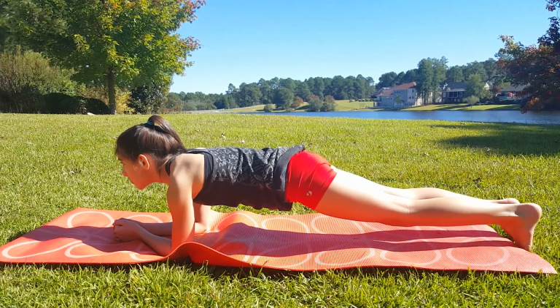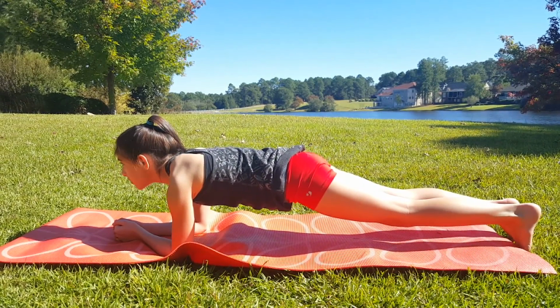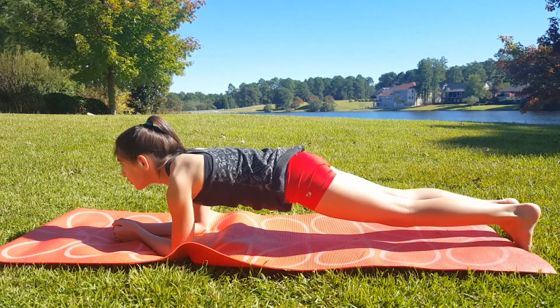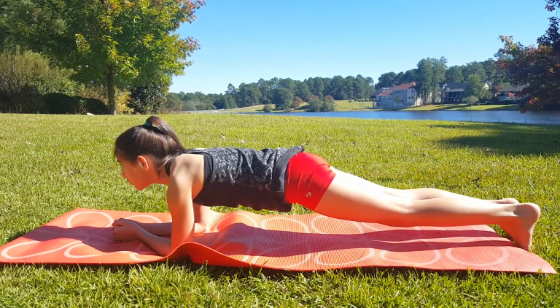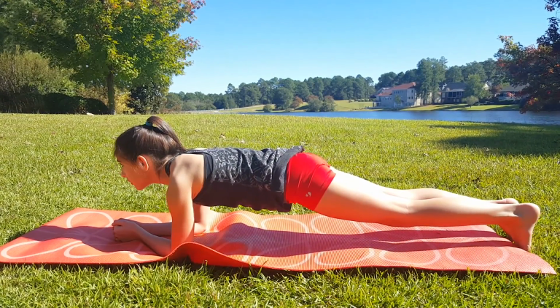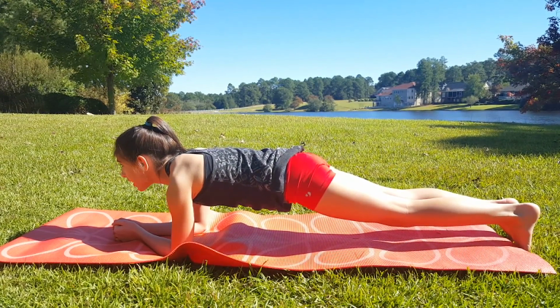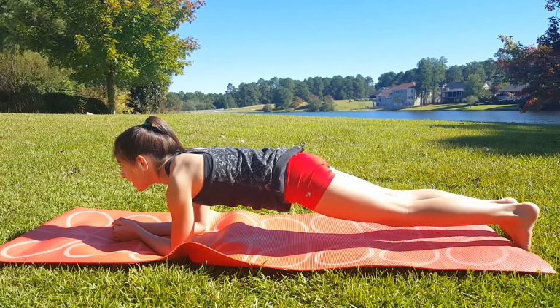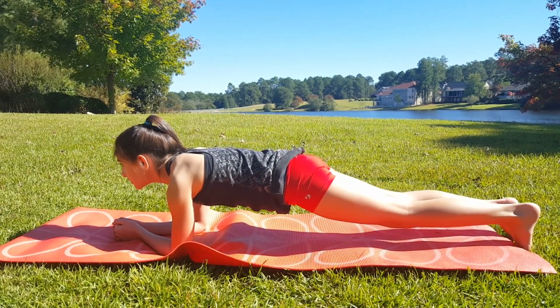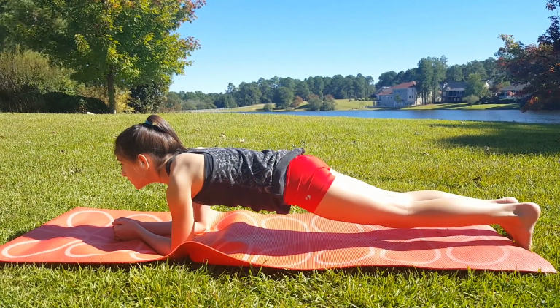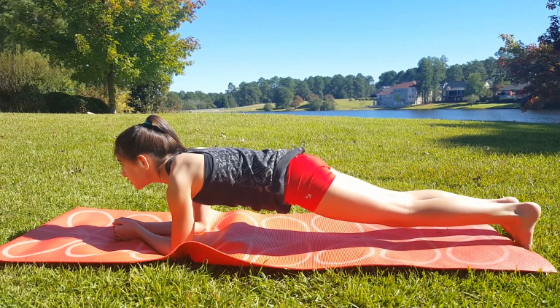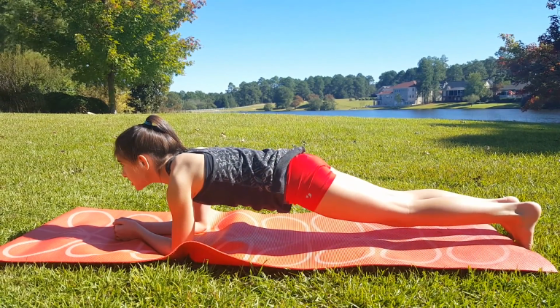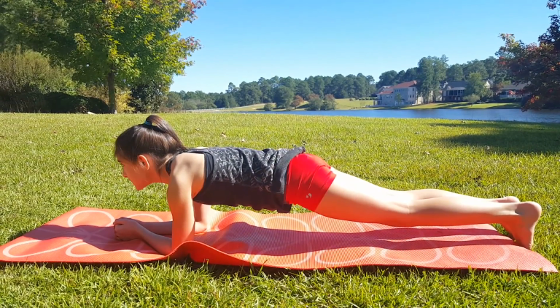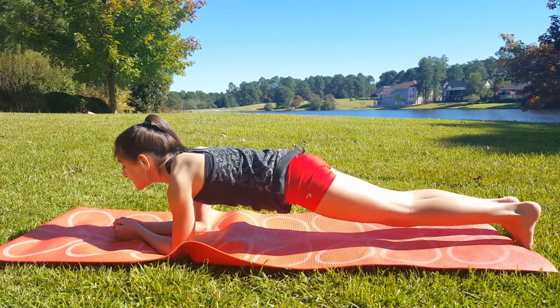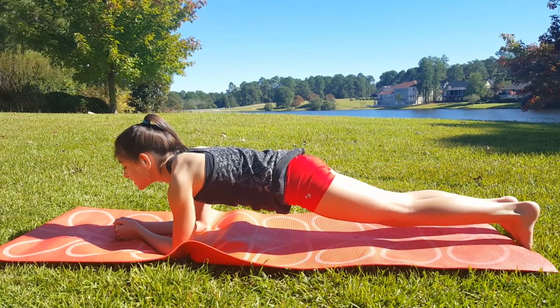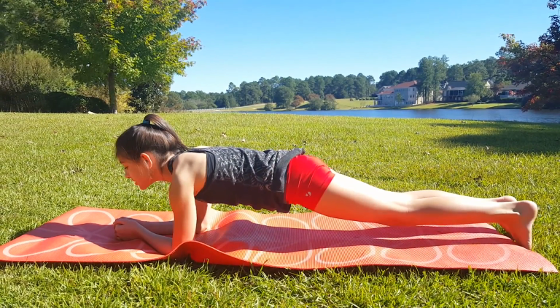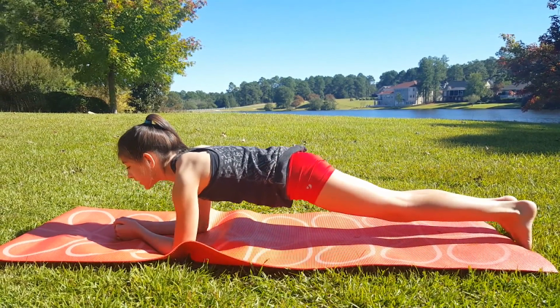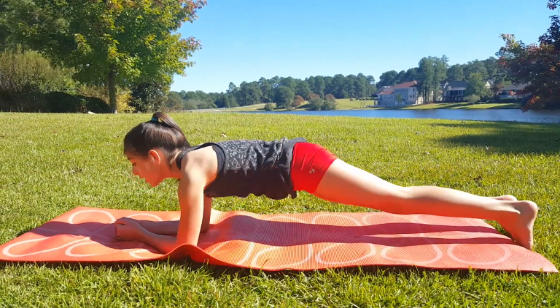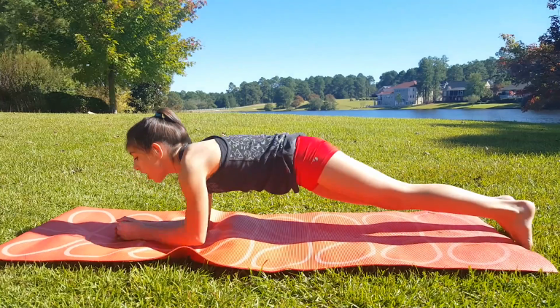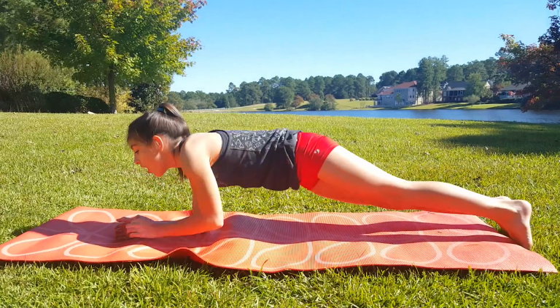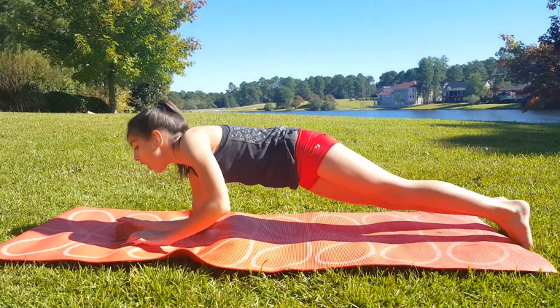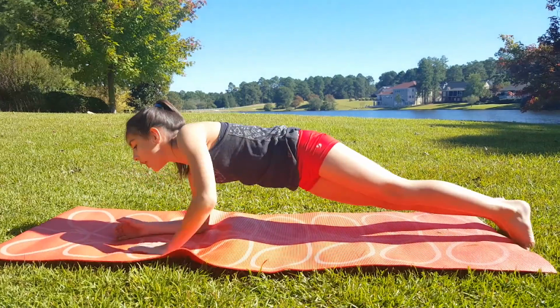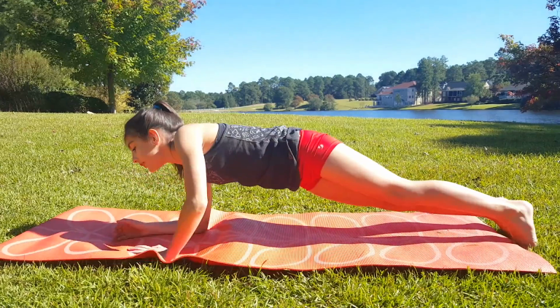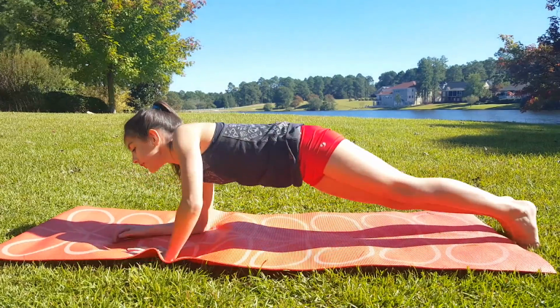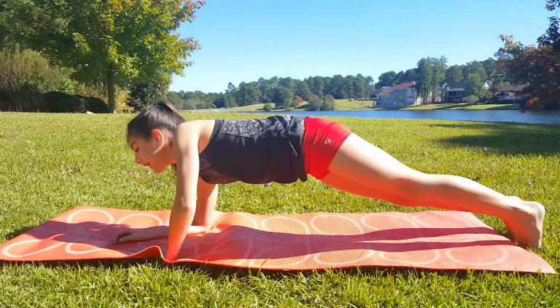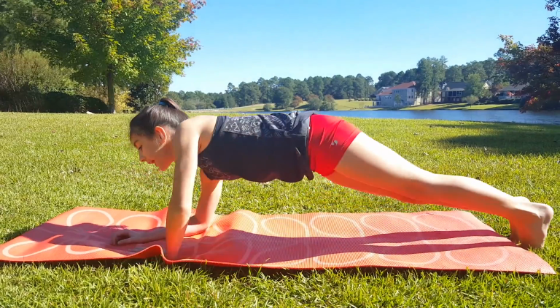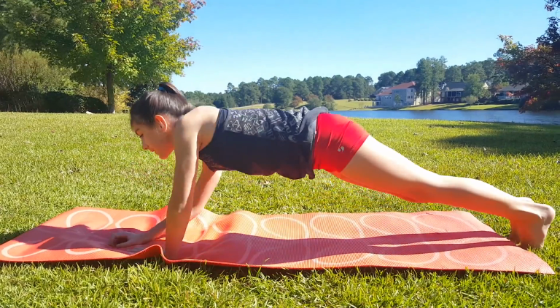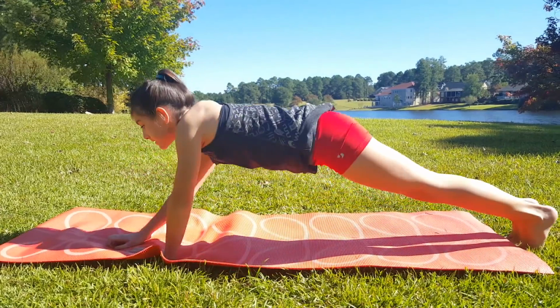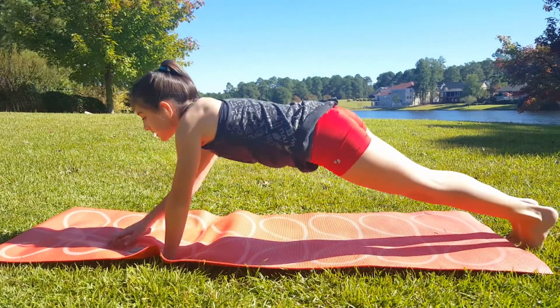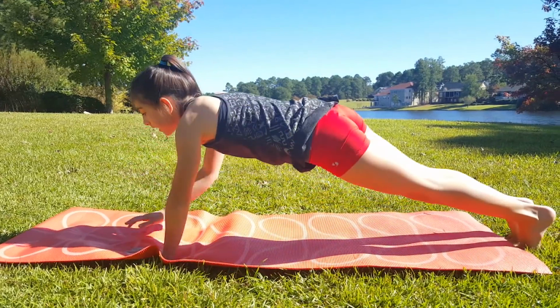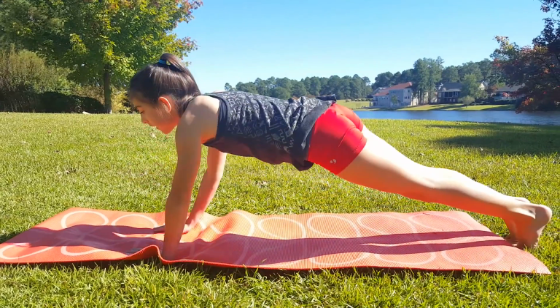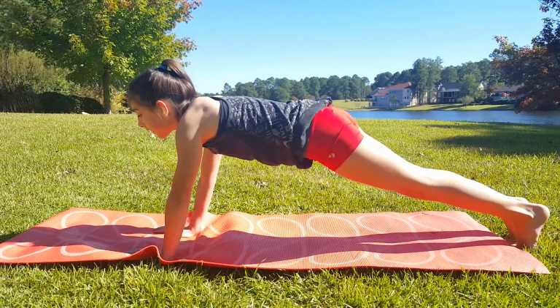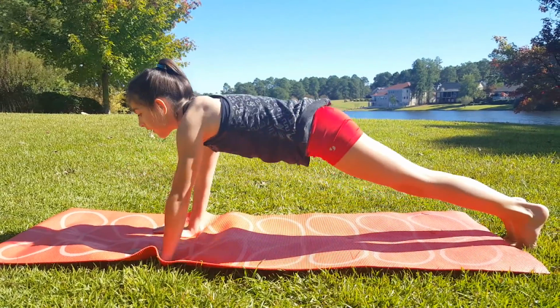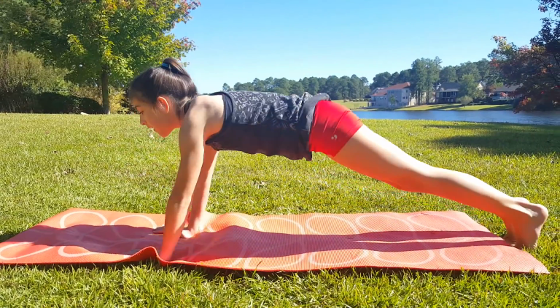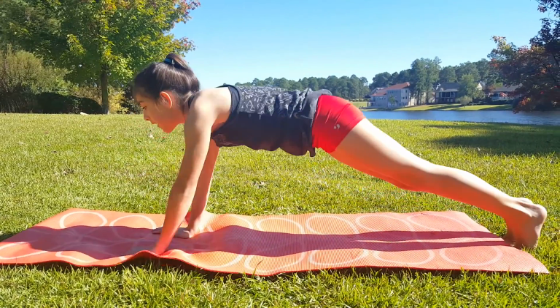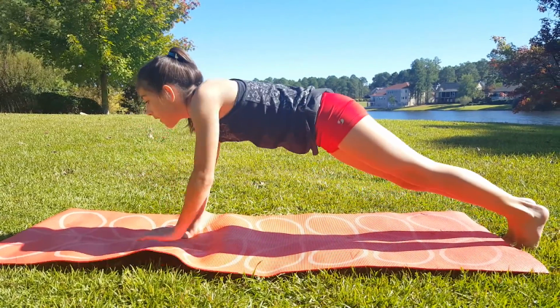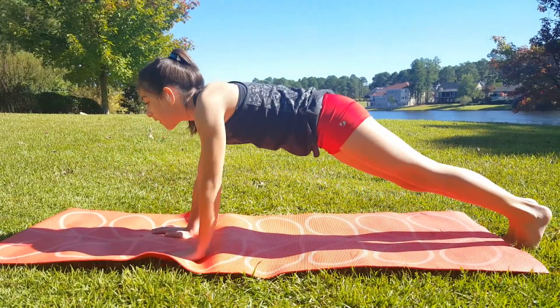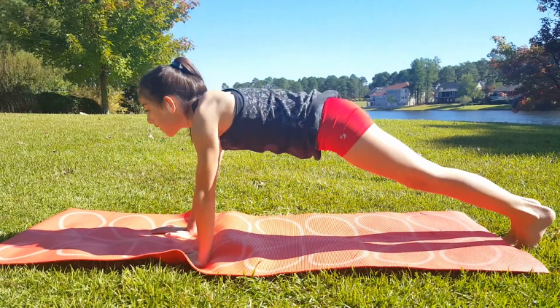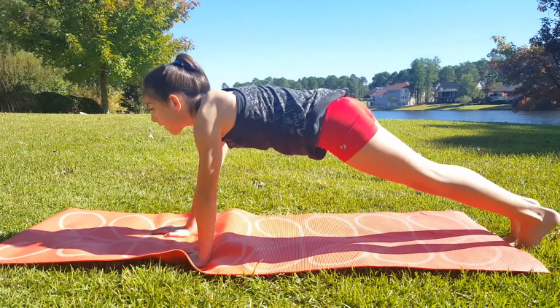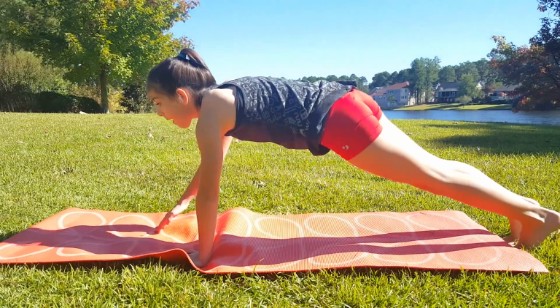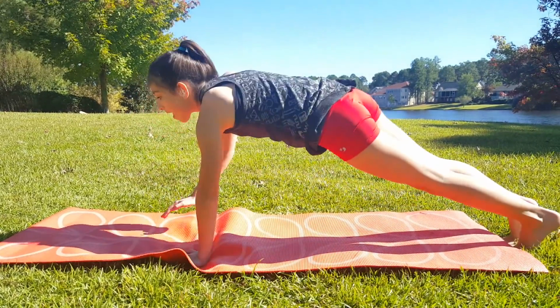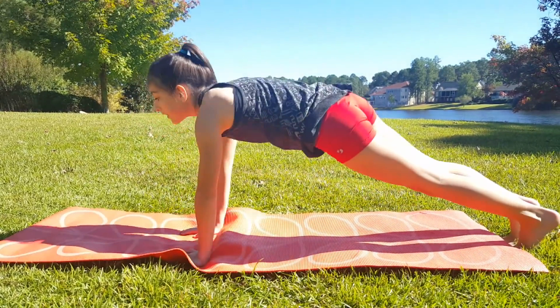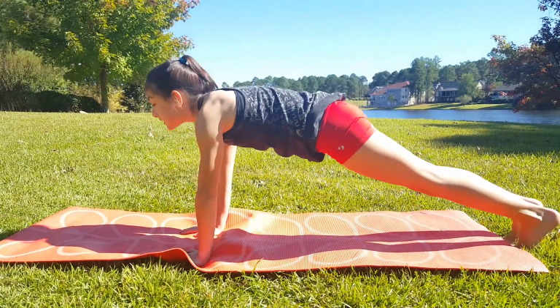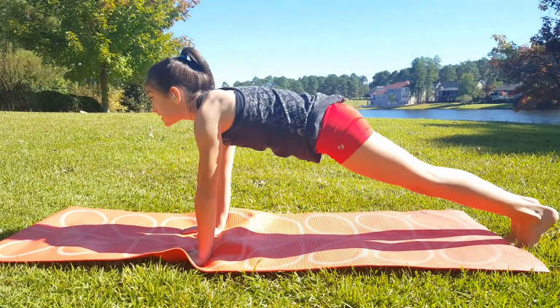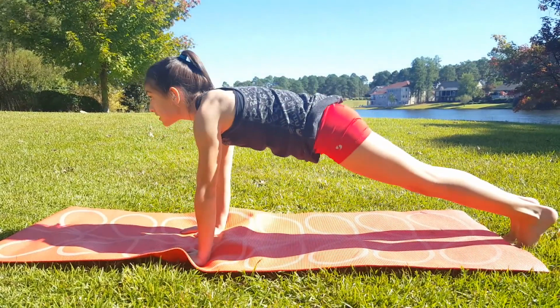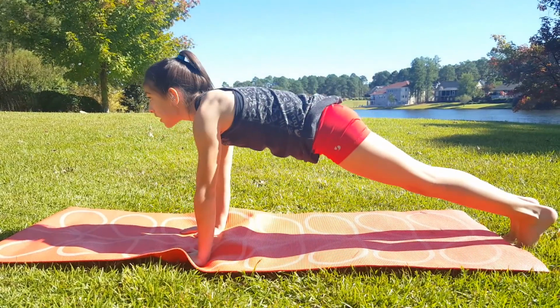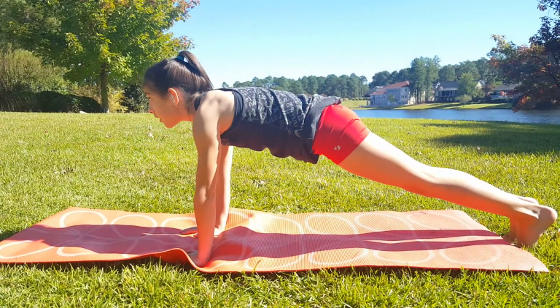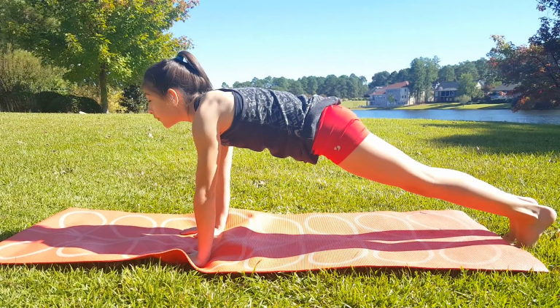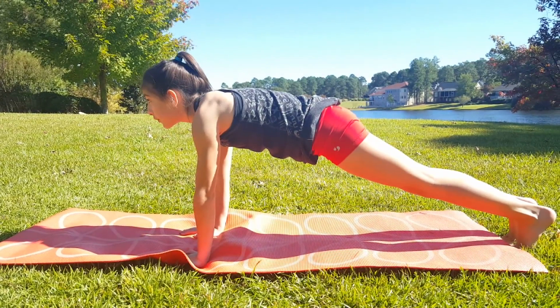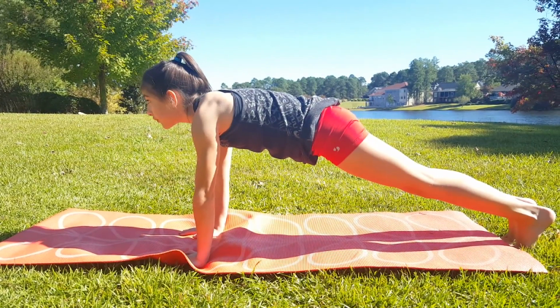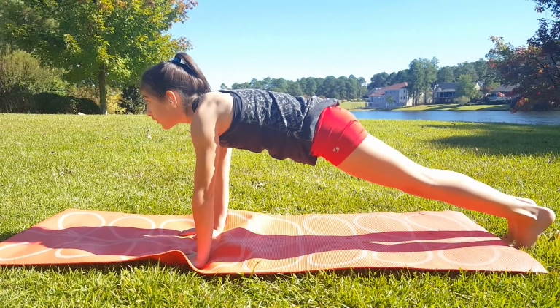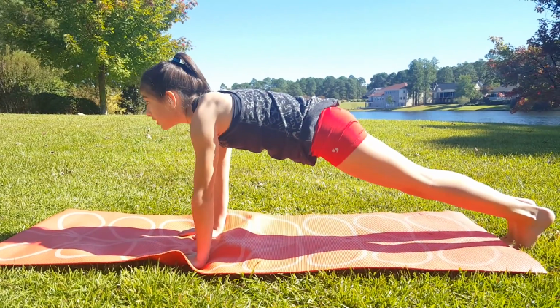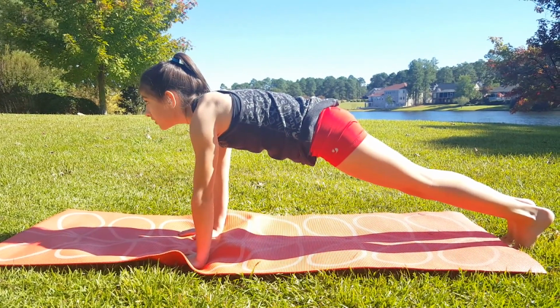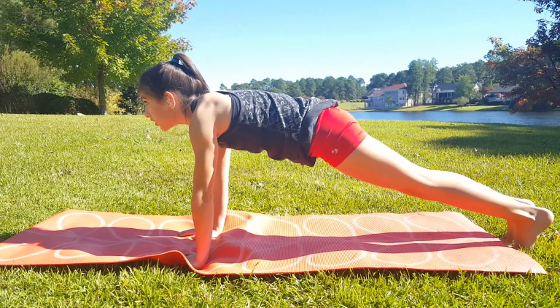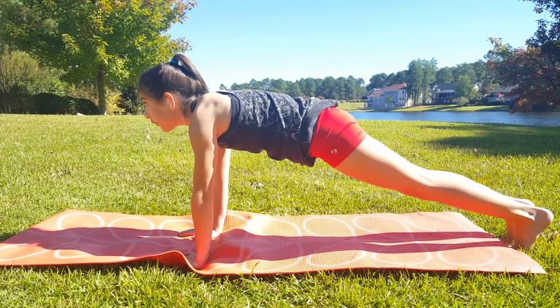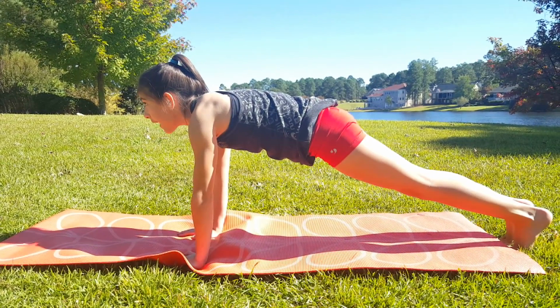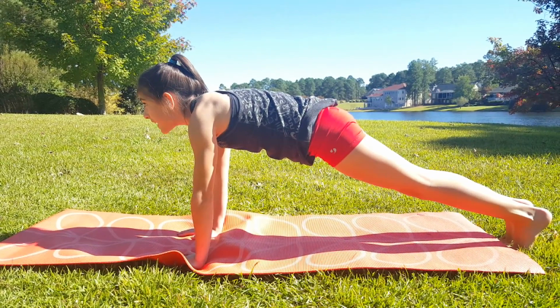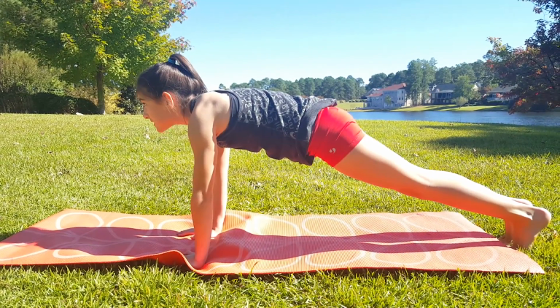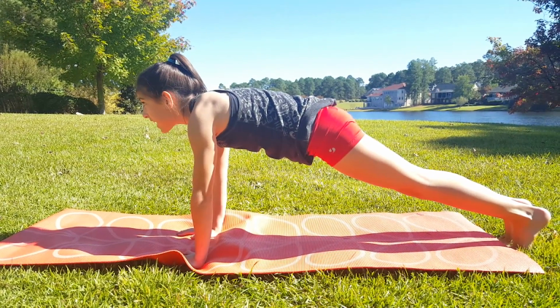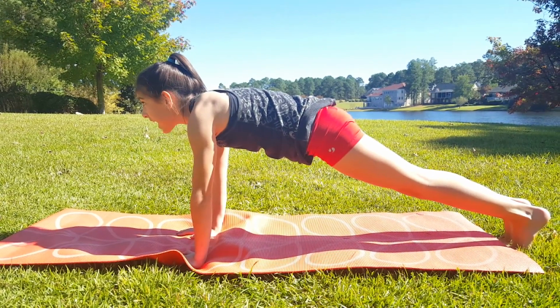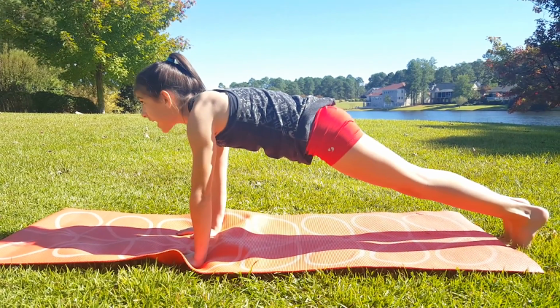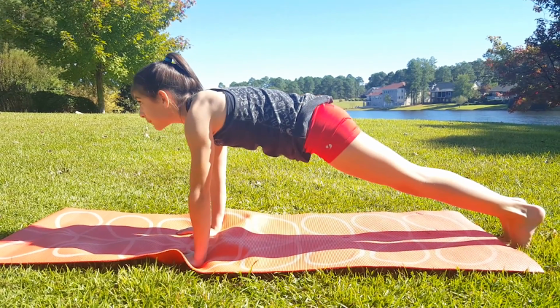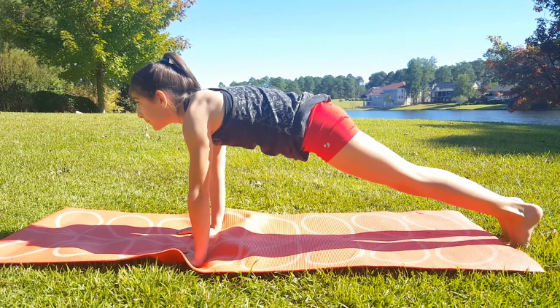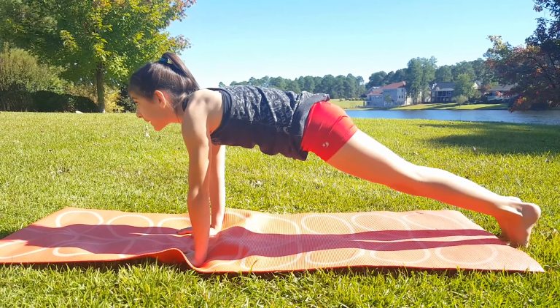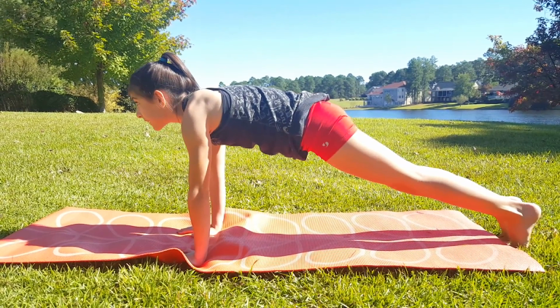You can also do this position on your hands. This is referred to as the high plank.